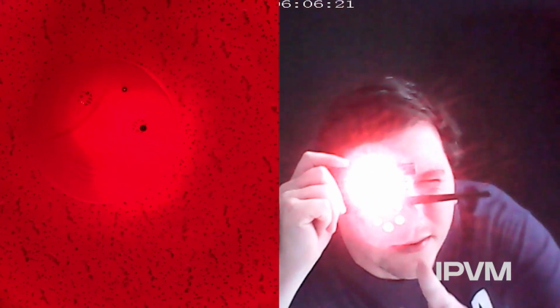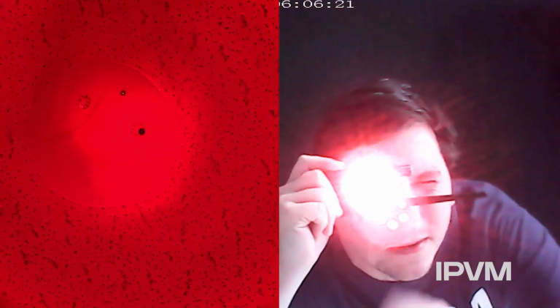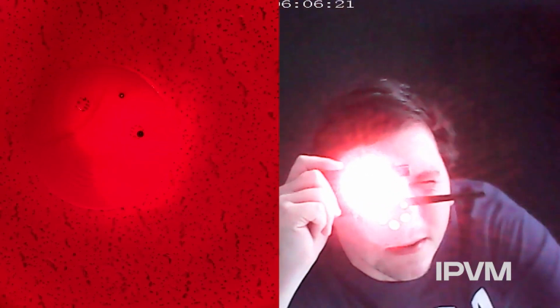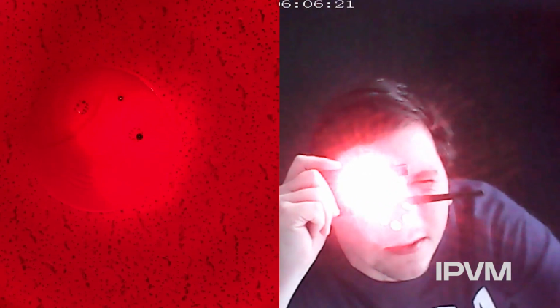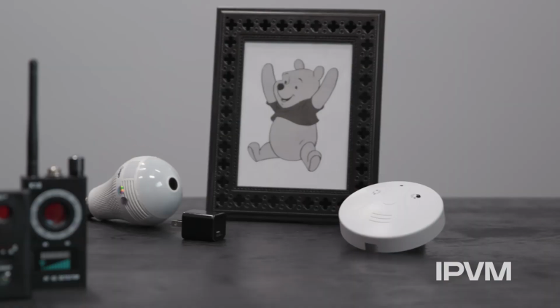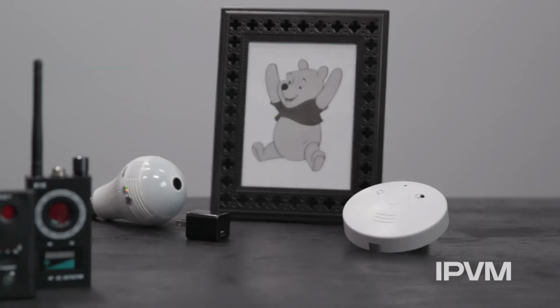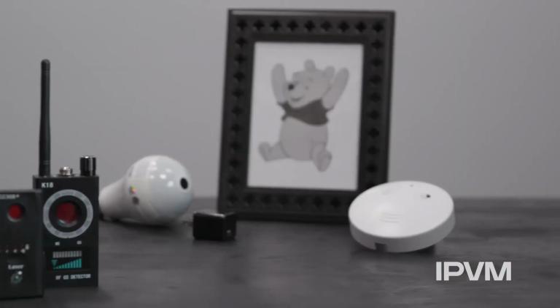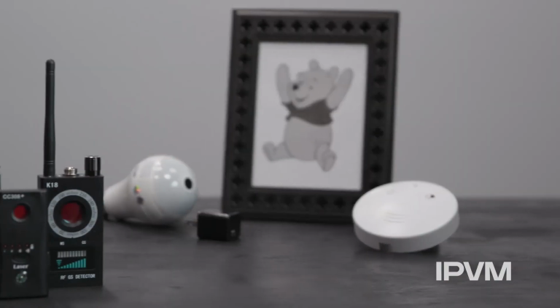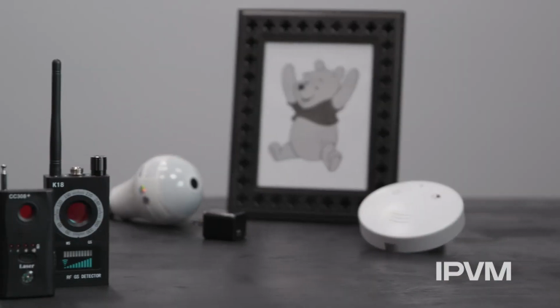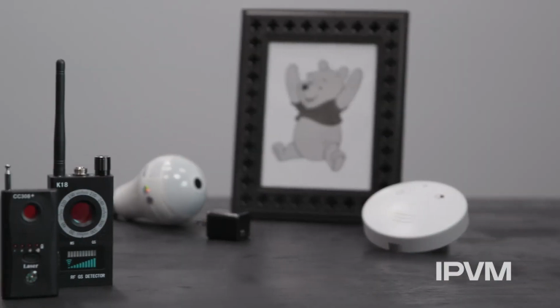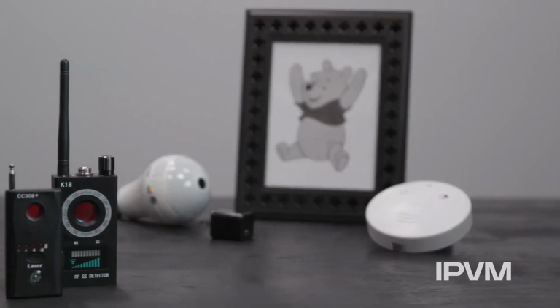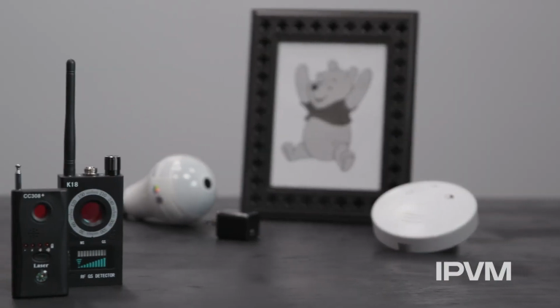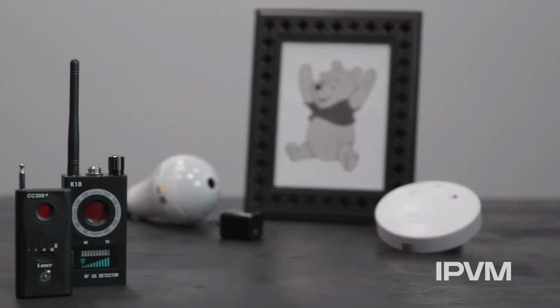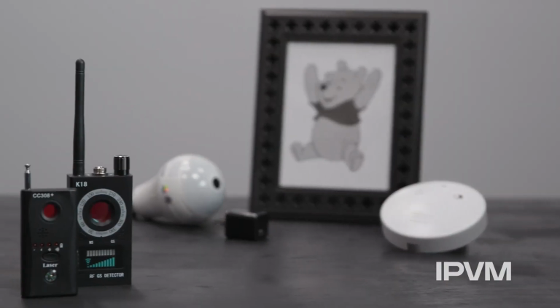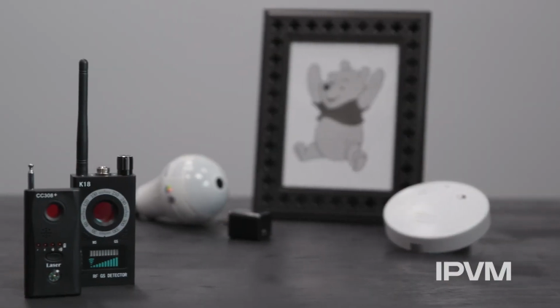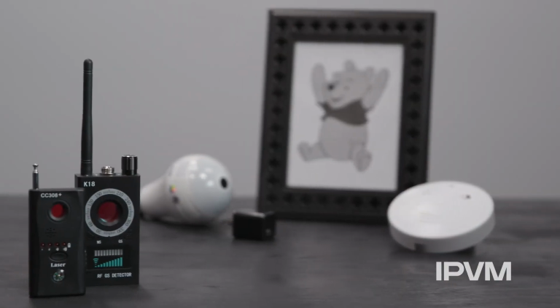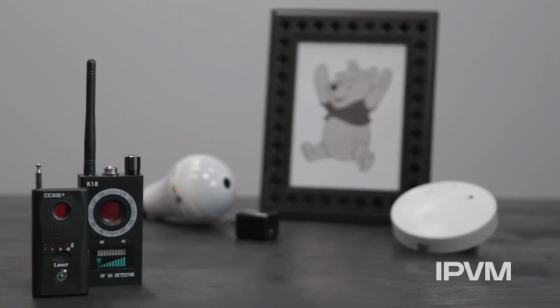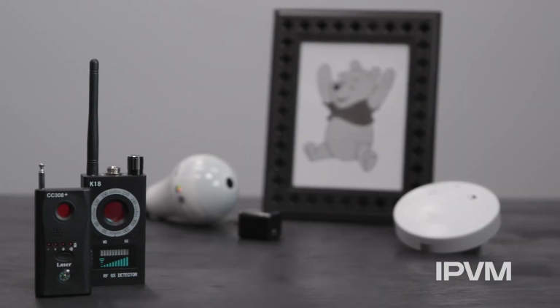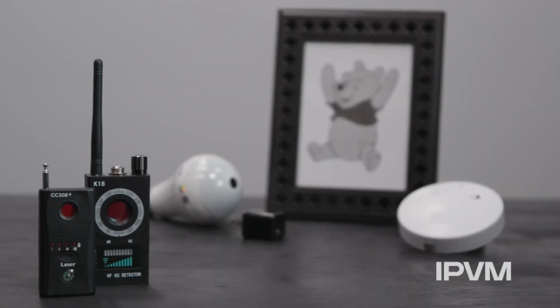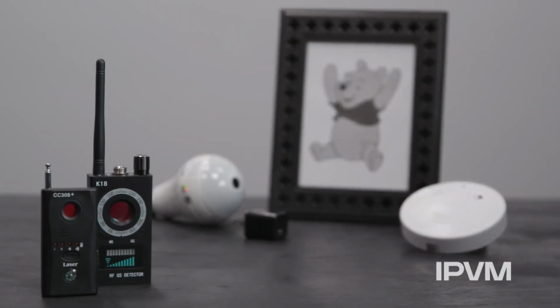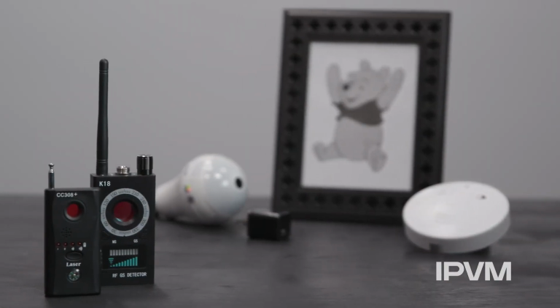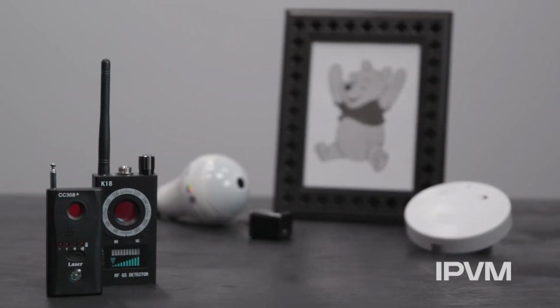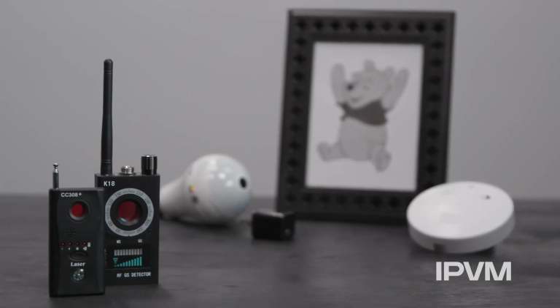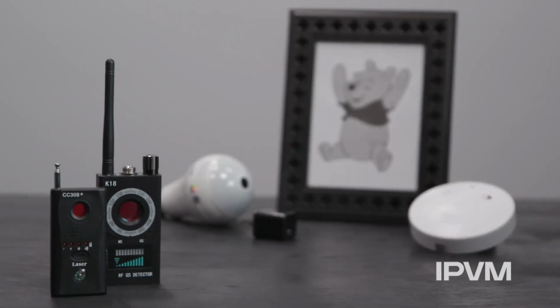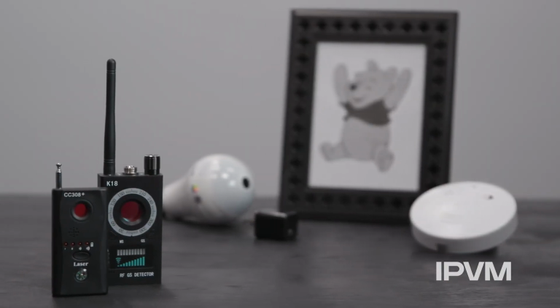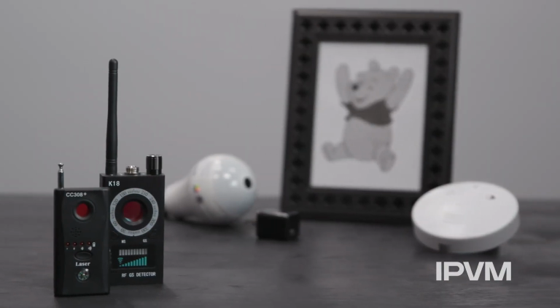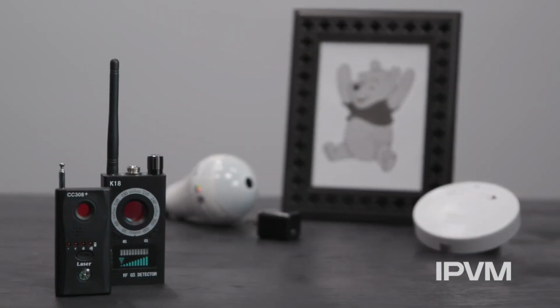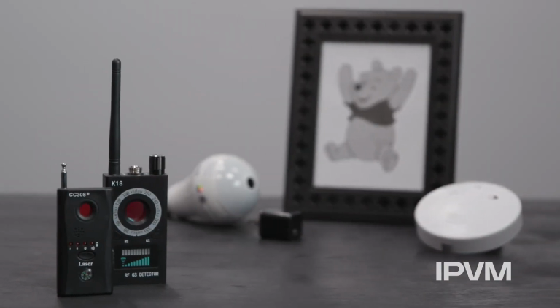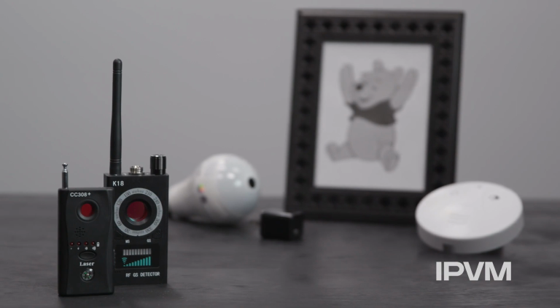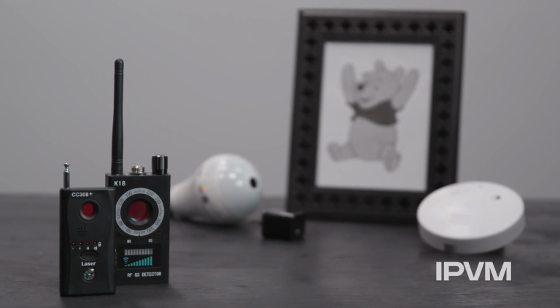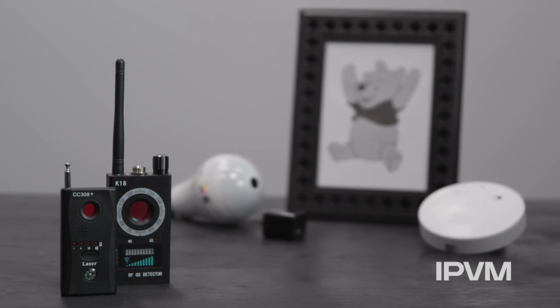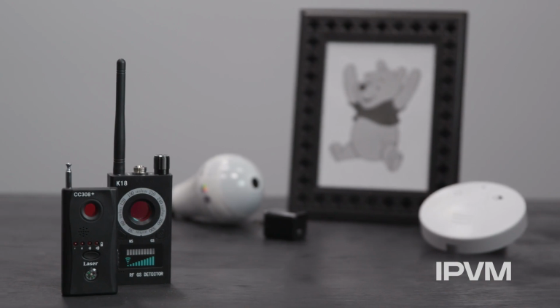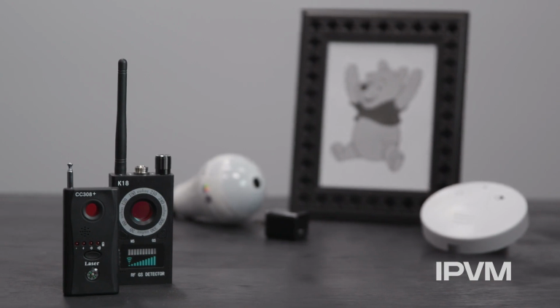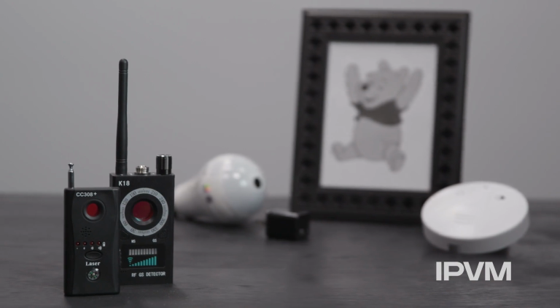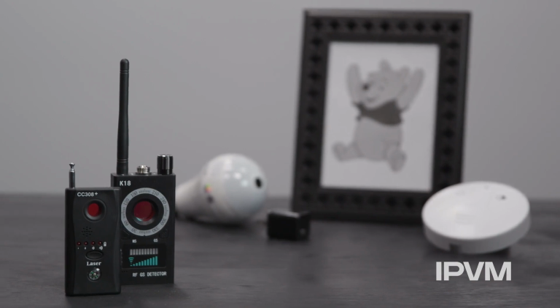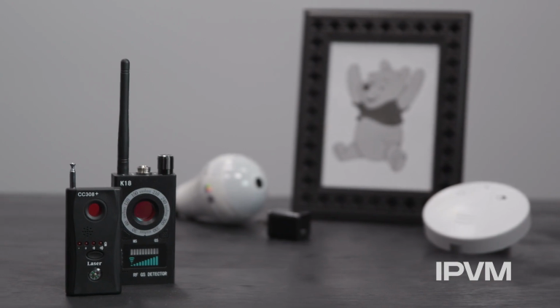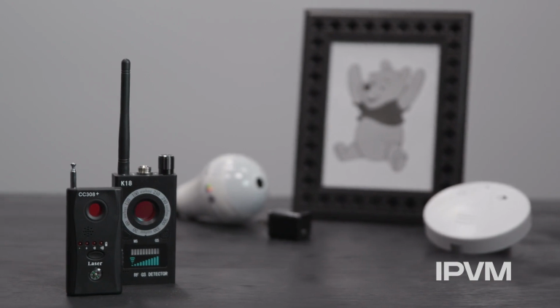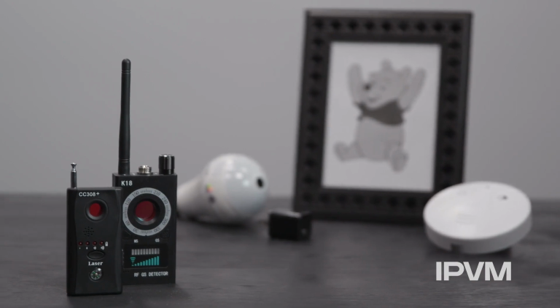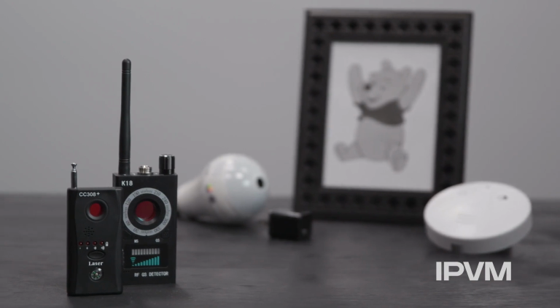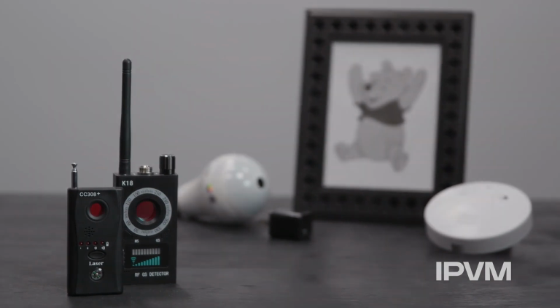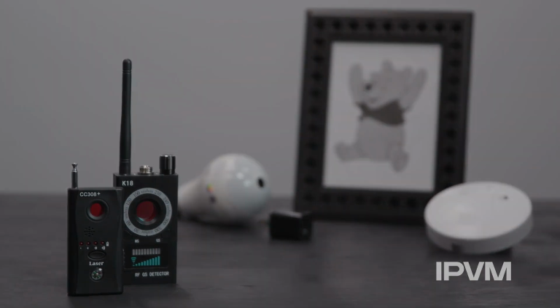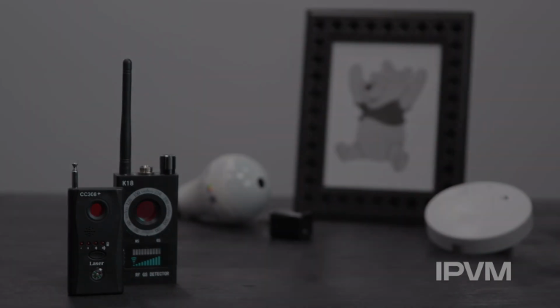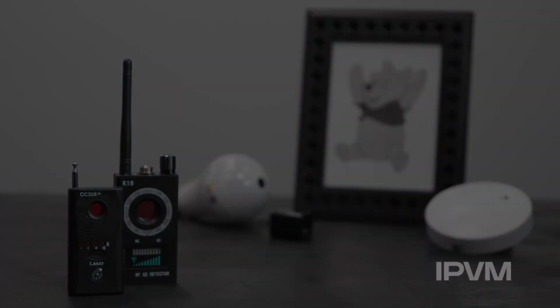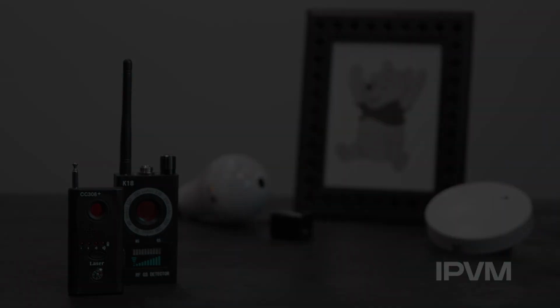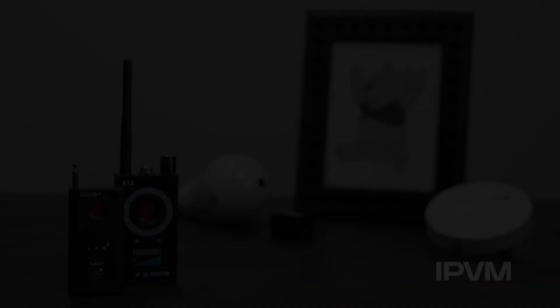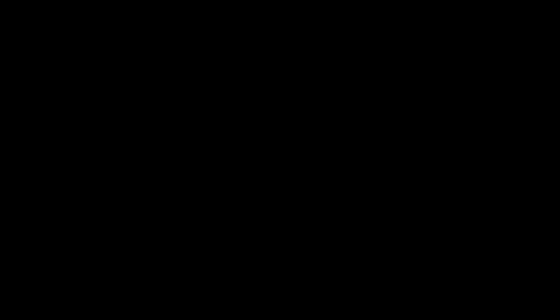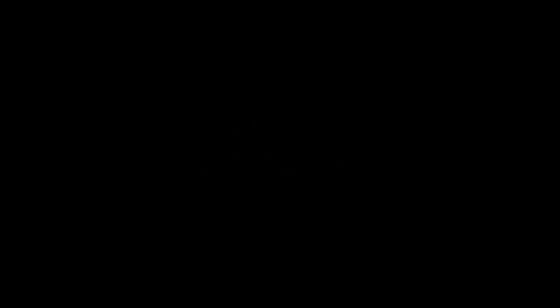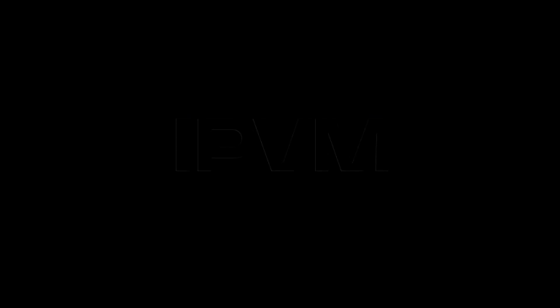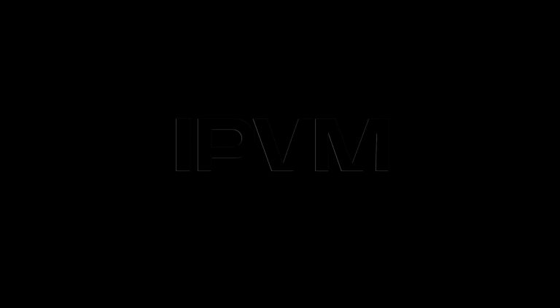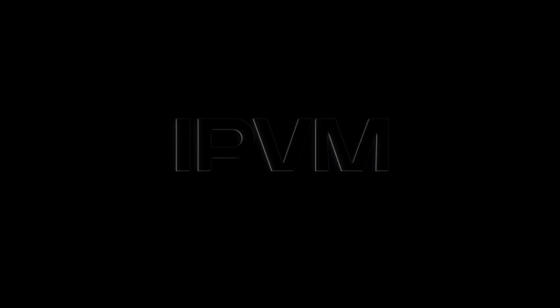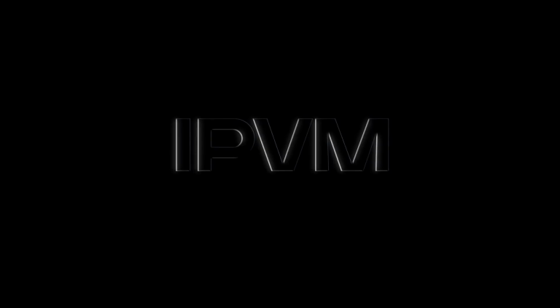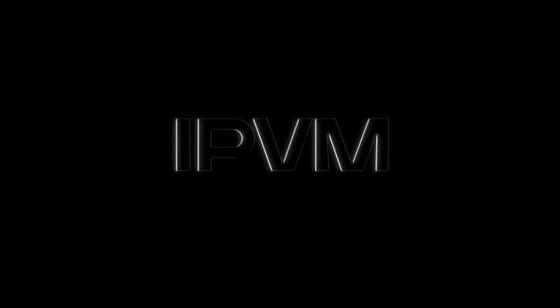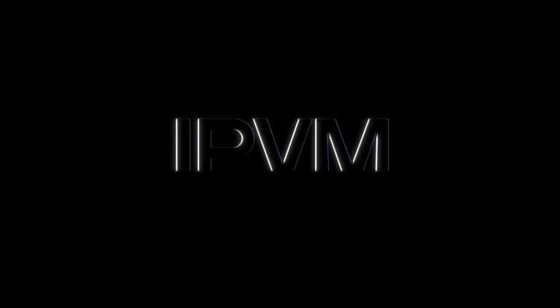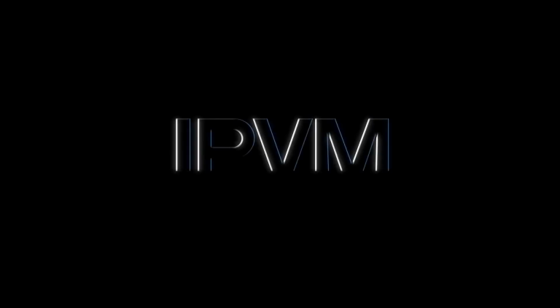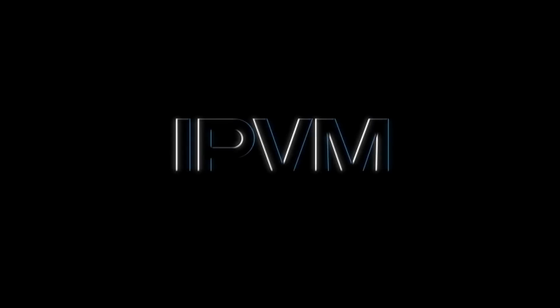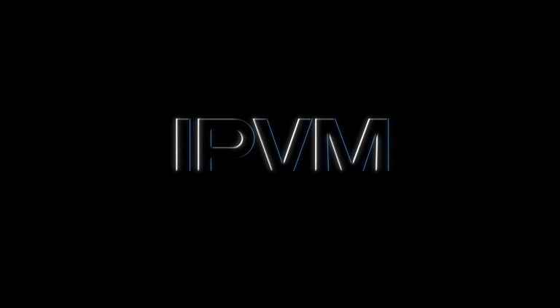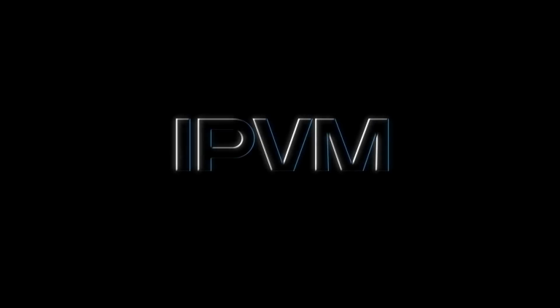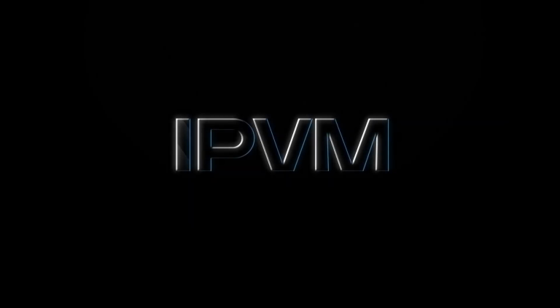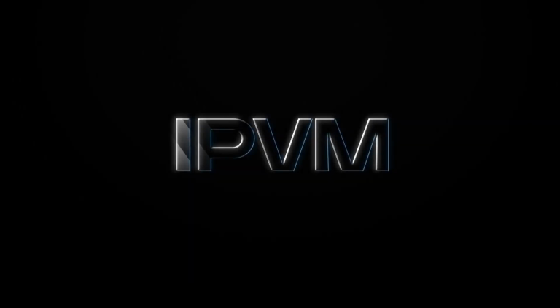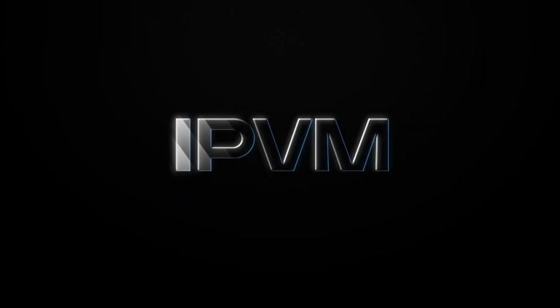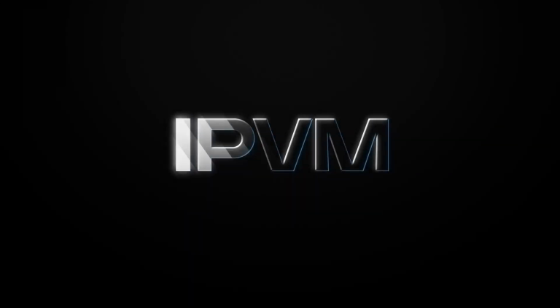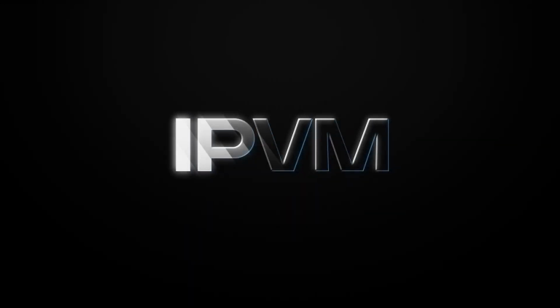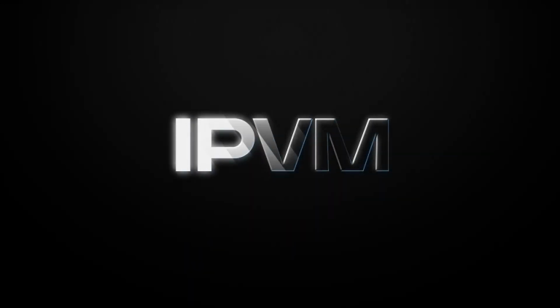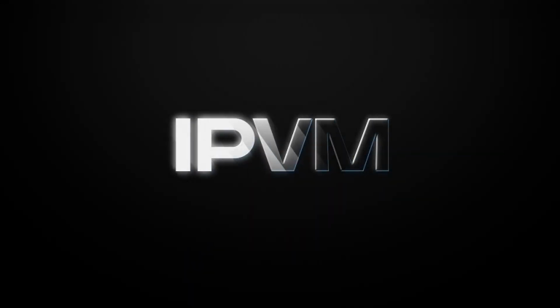Stay tuned for a future test of covert cameras and continue to follow IPVM, the source for video surveillance.